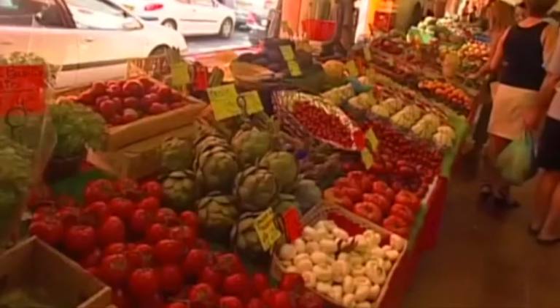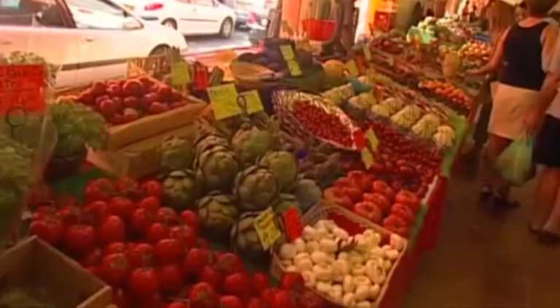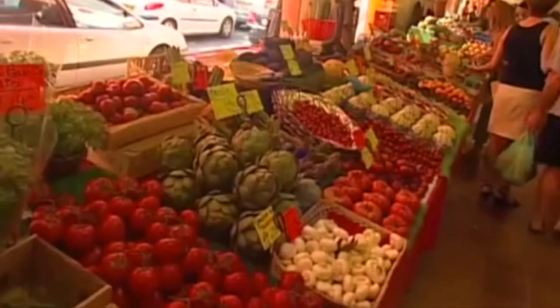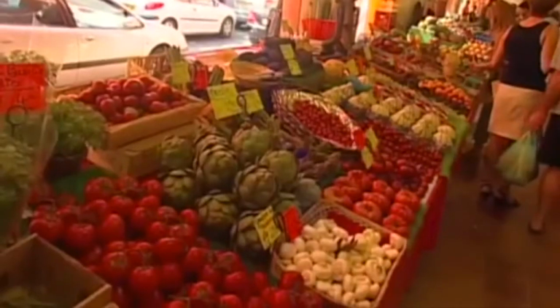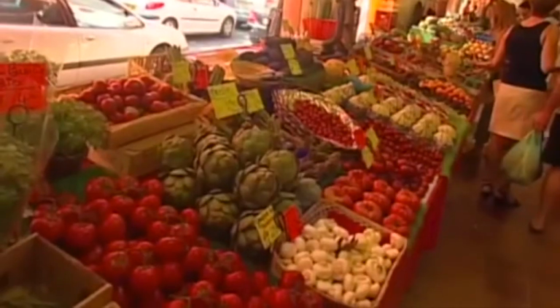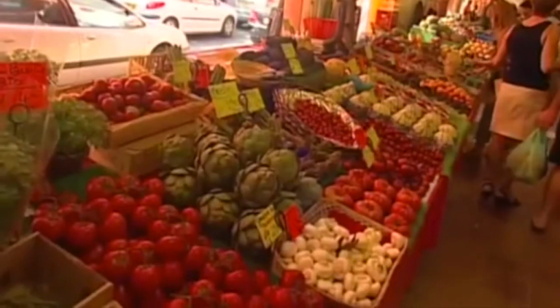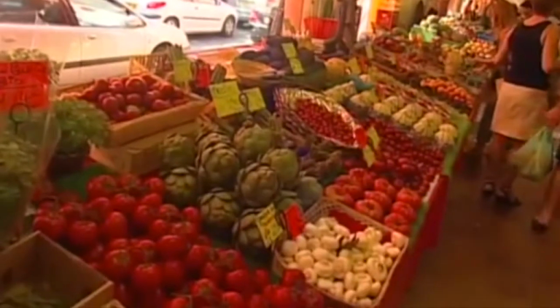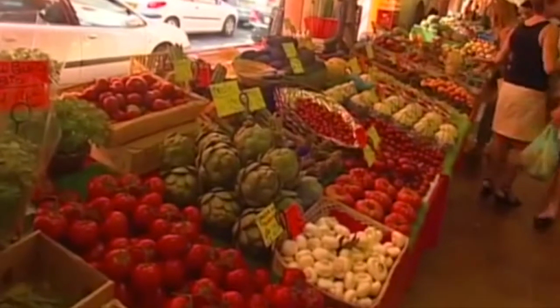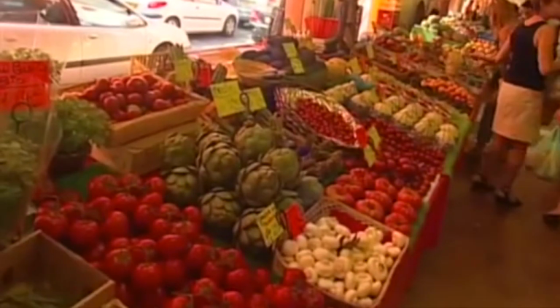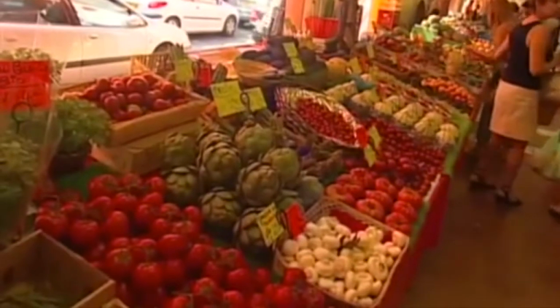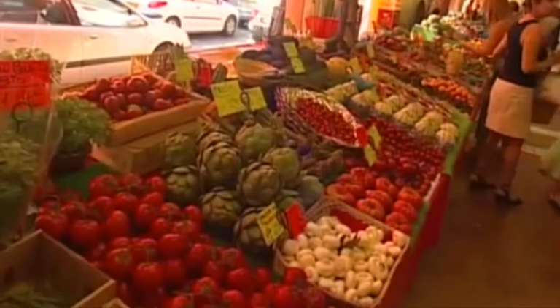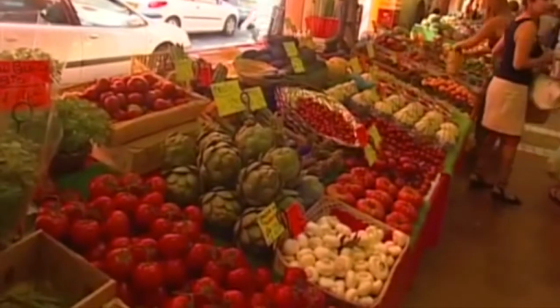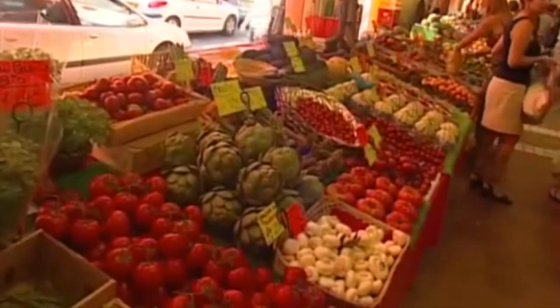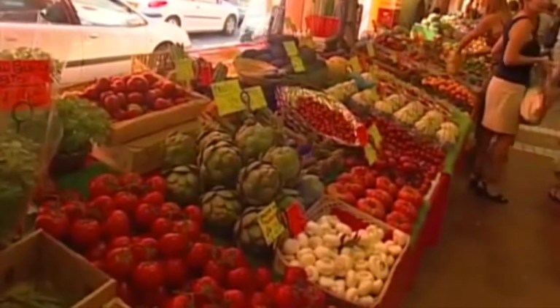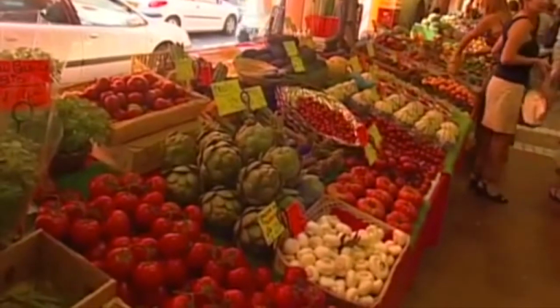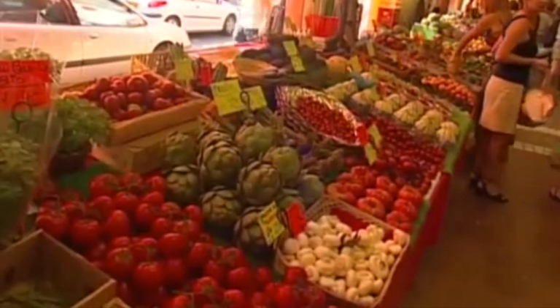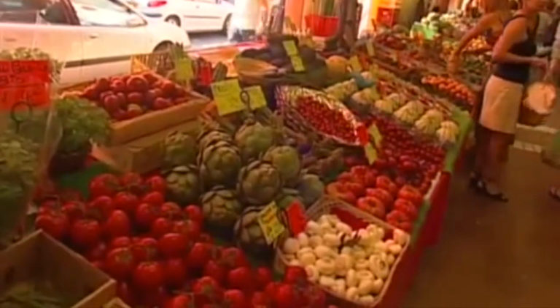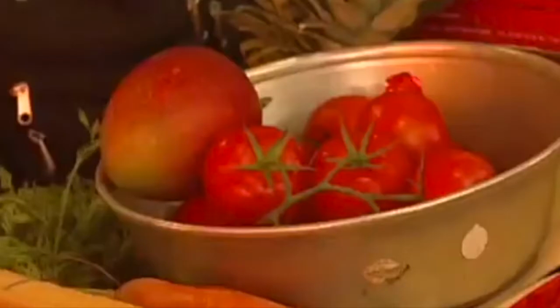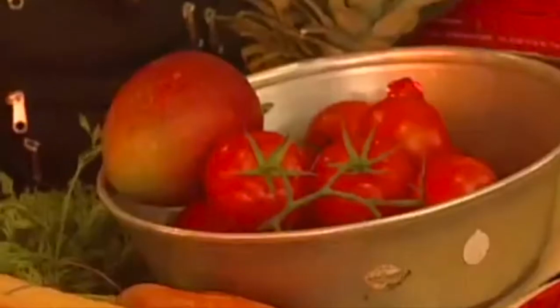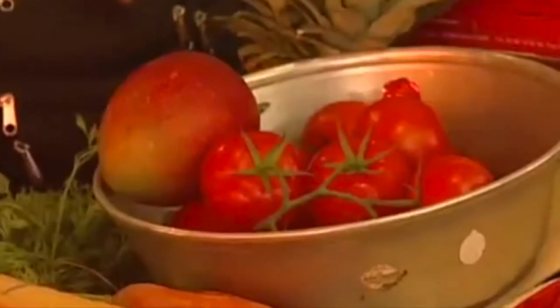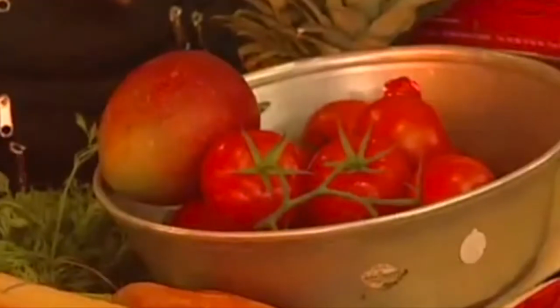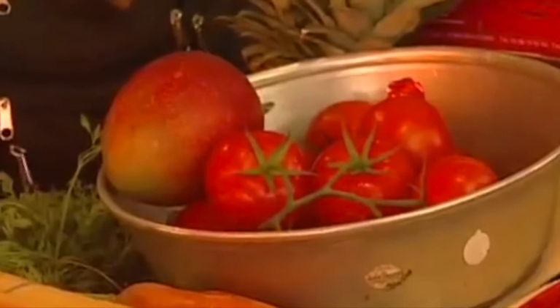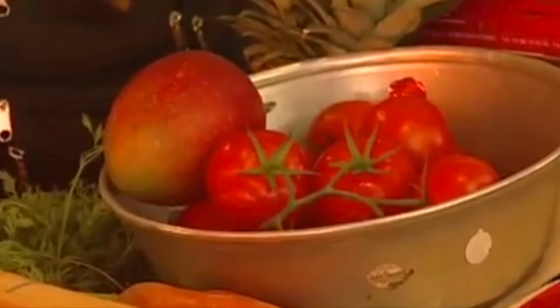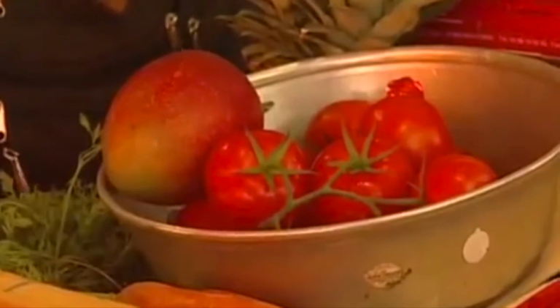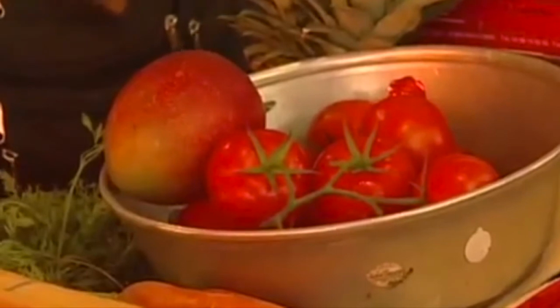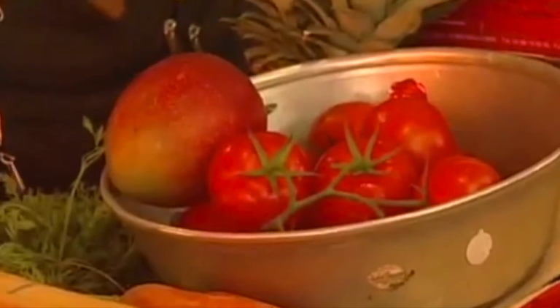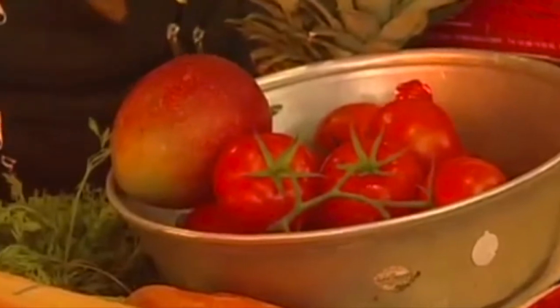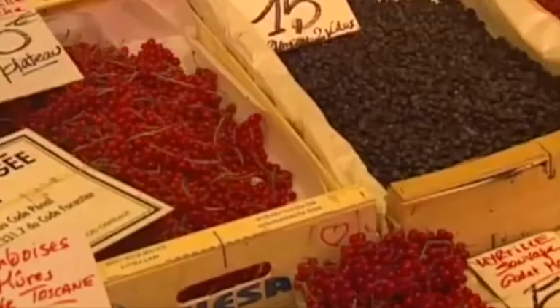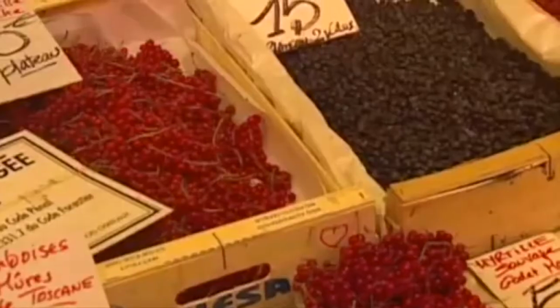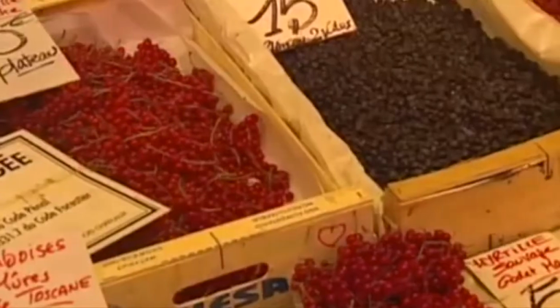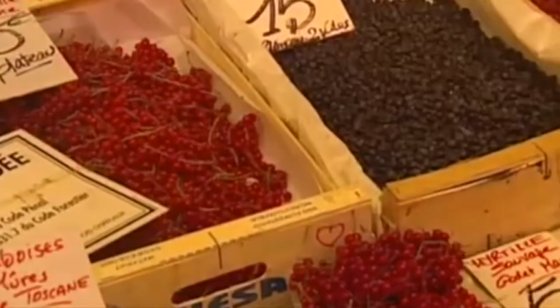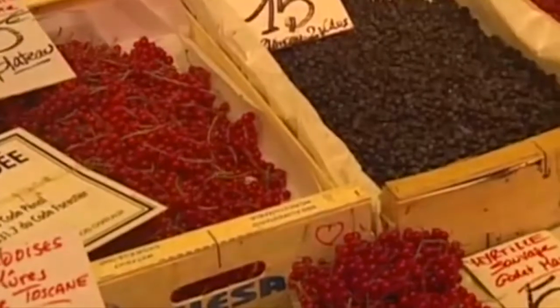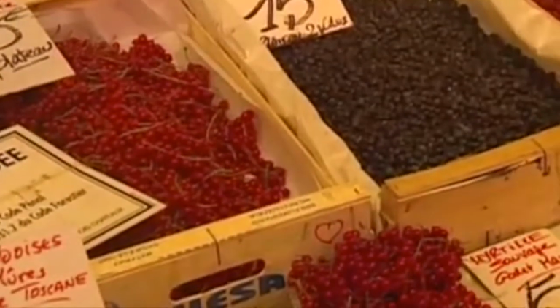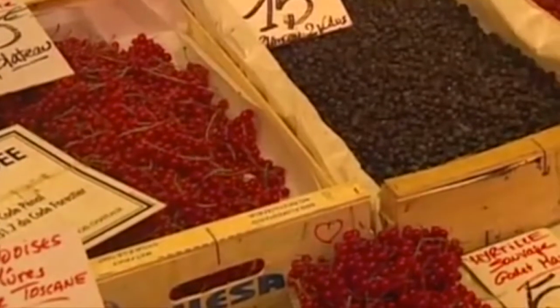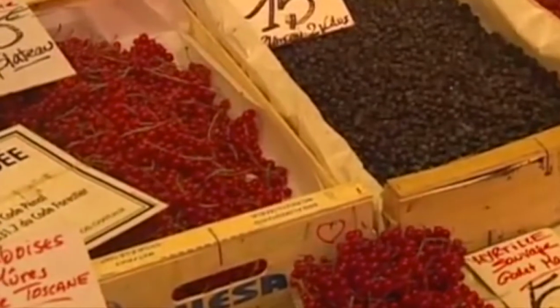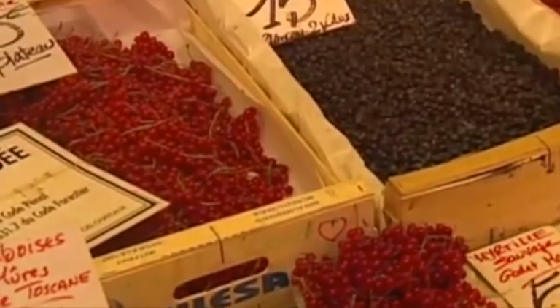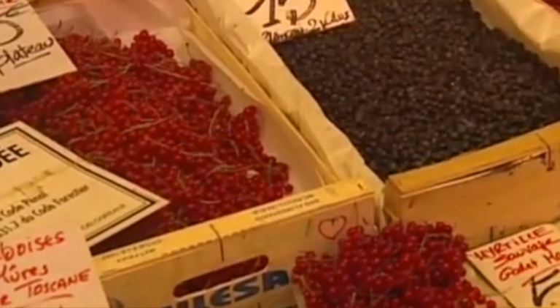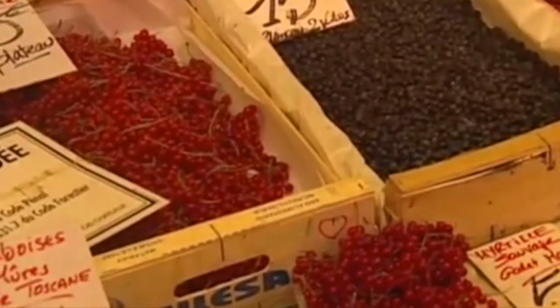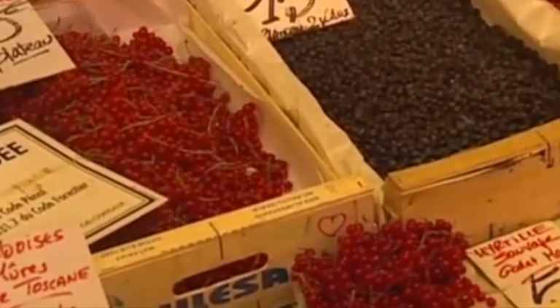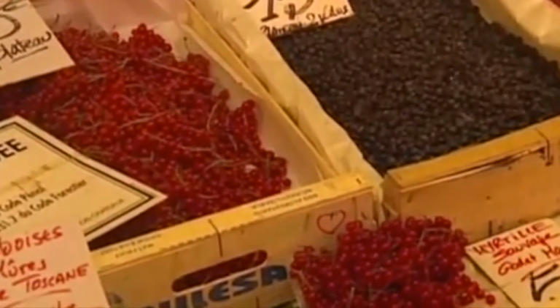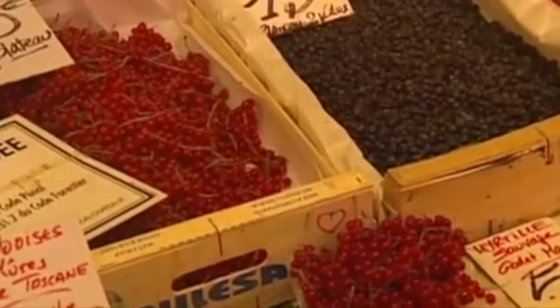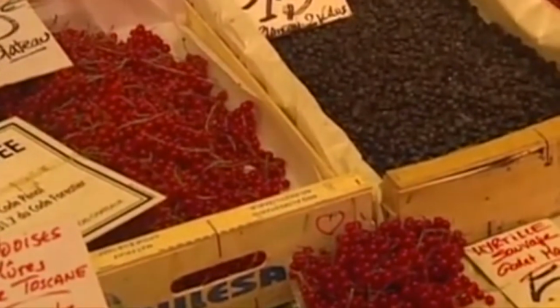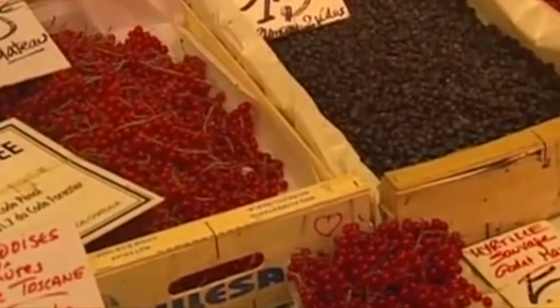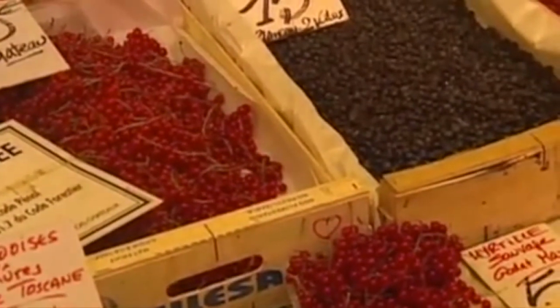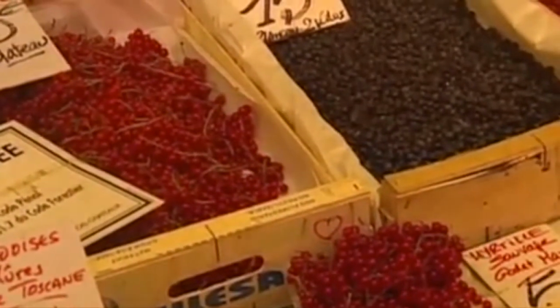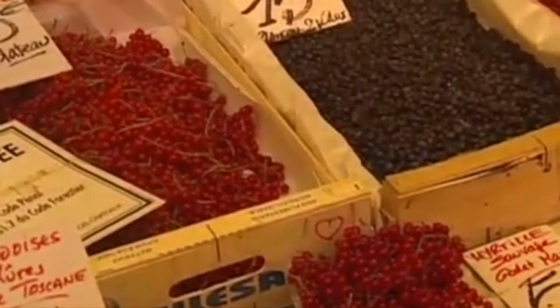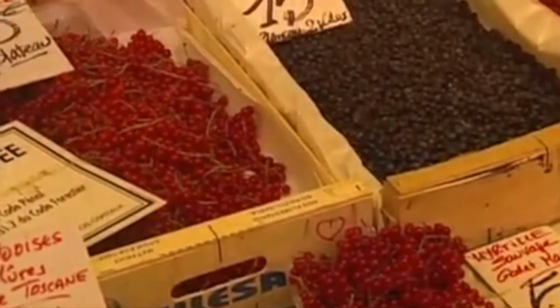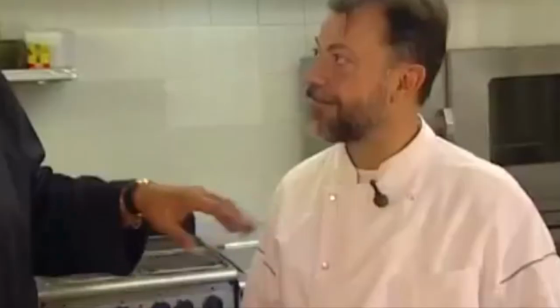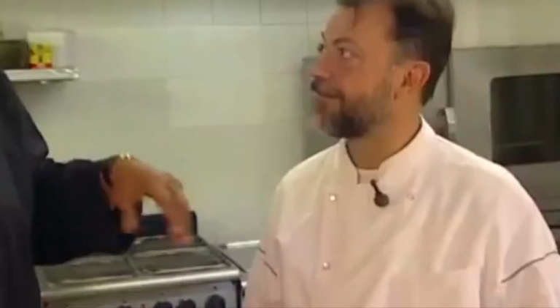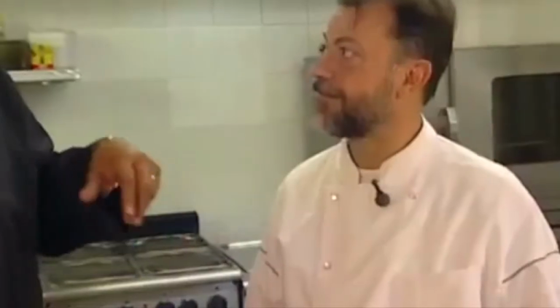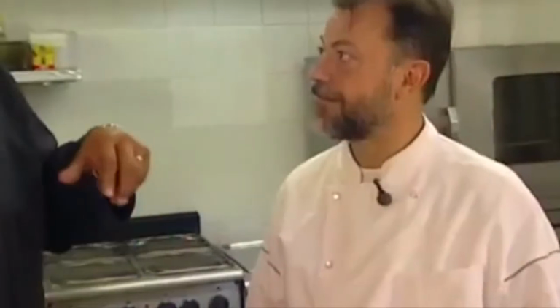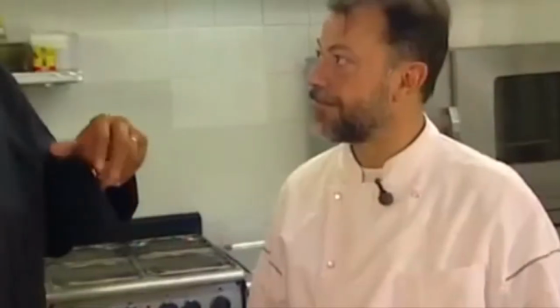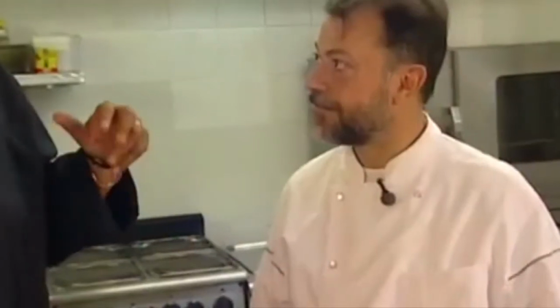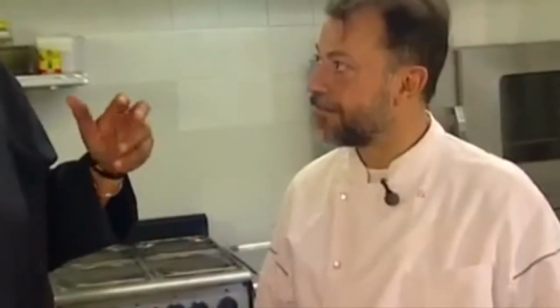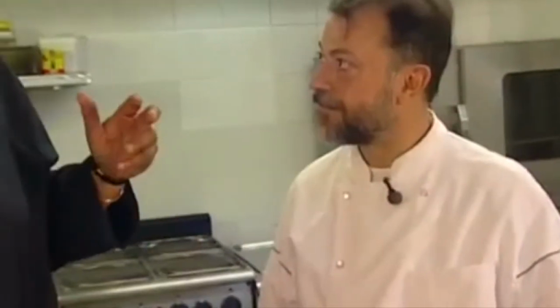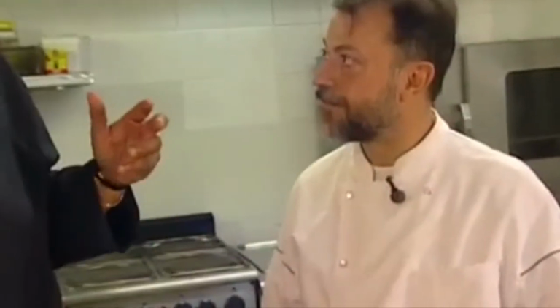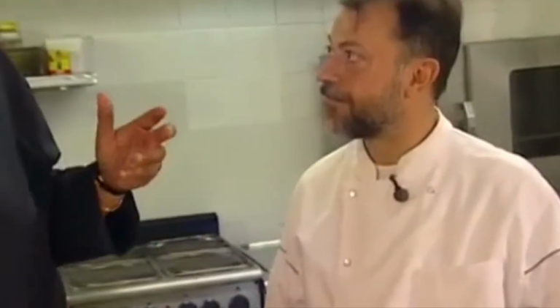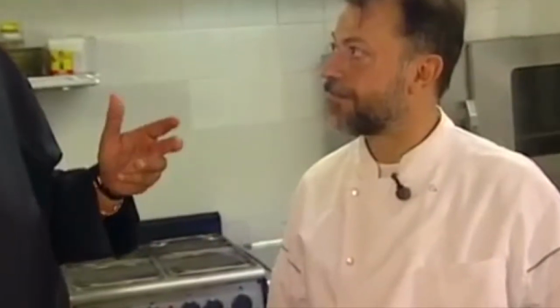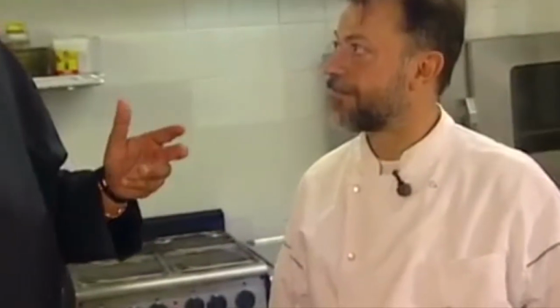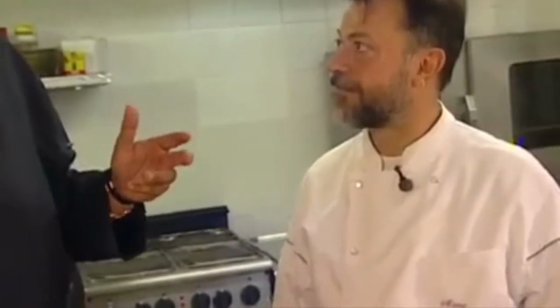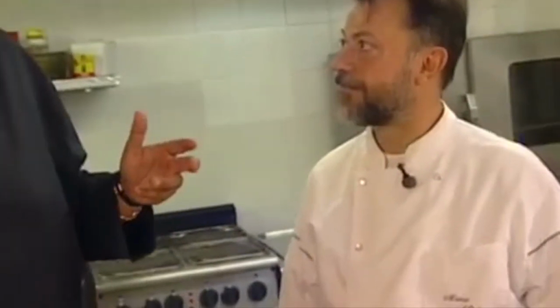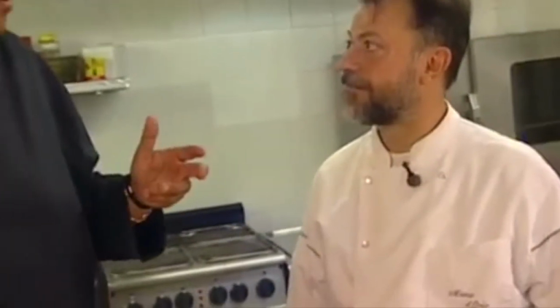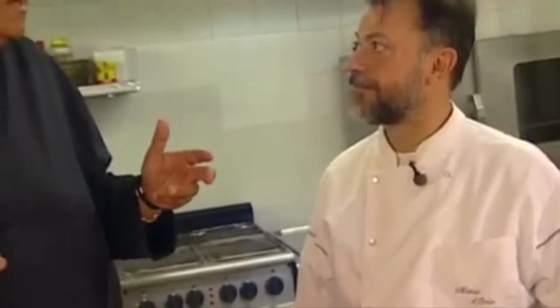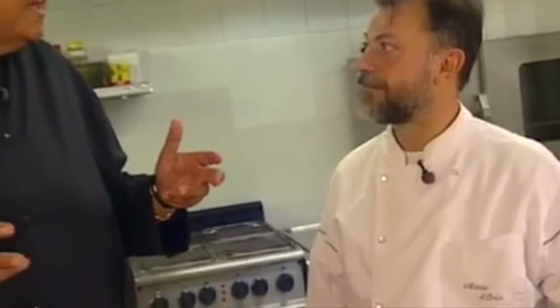We're back on the Riviera, which we've never really left in fact, and I know you're going to make us a little Riviera lemon sponge cake with lemon coulis.